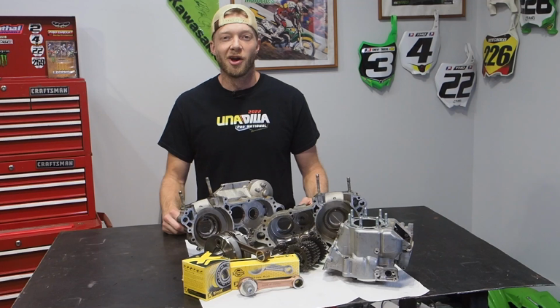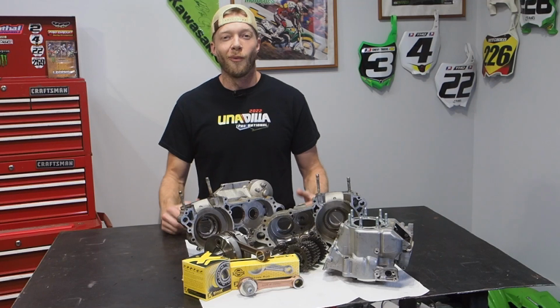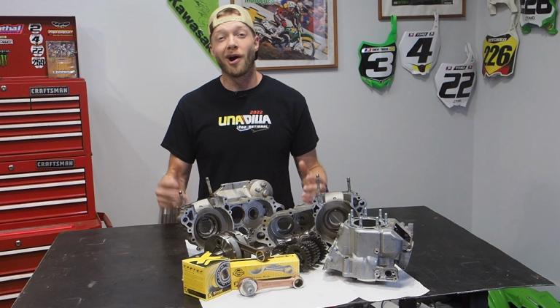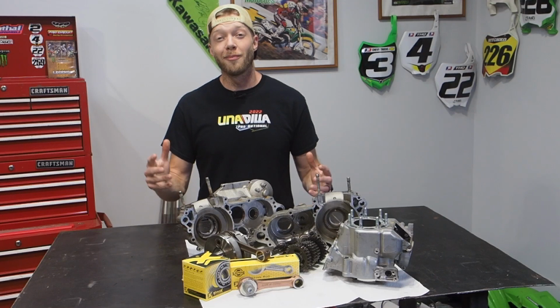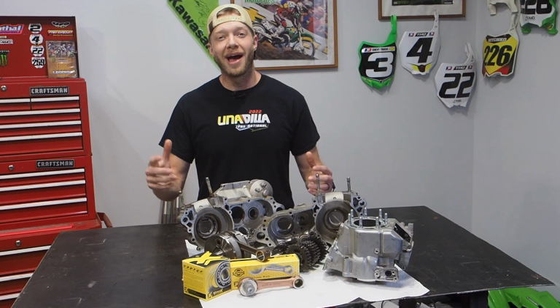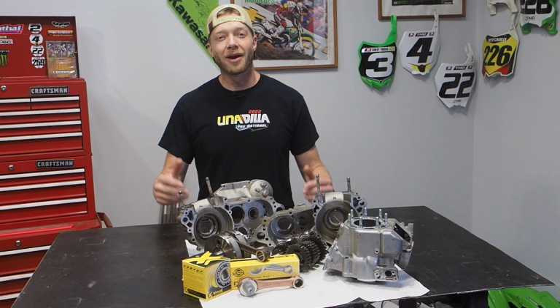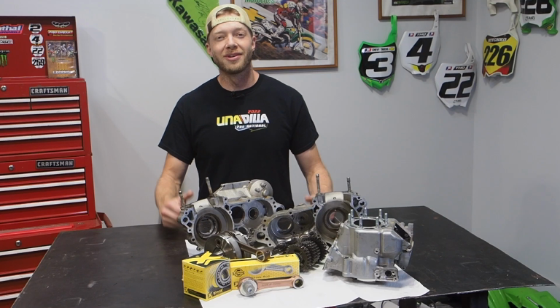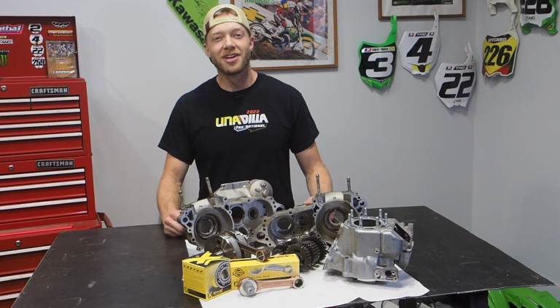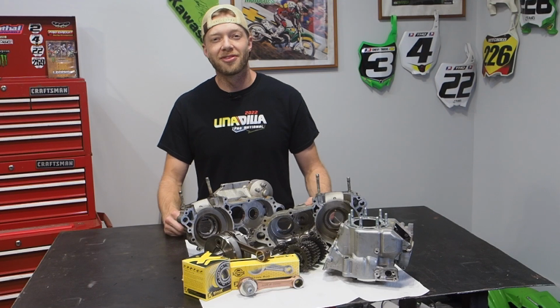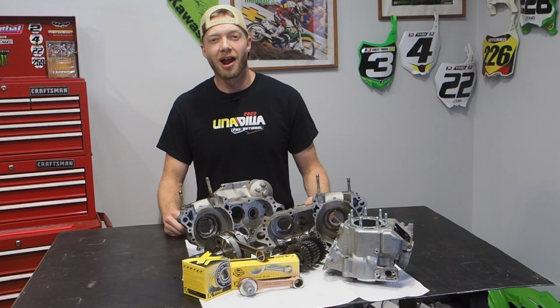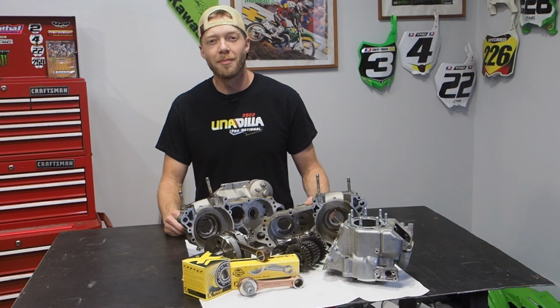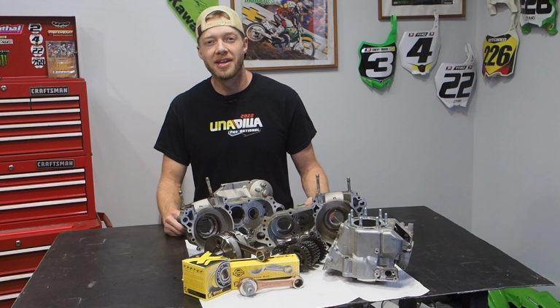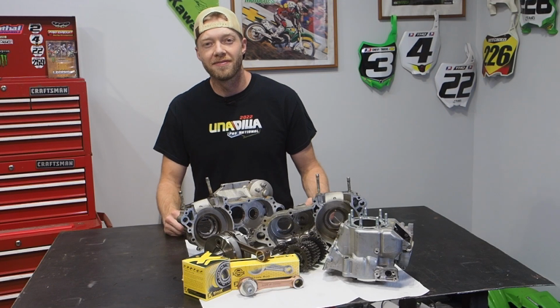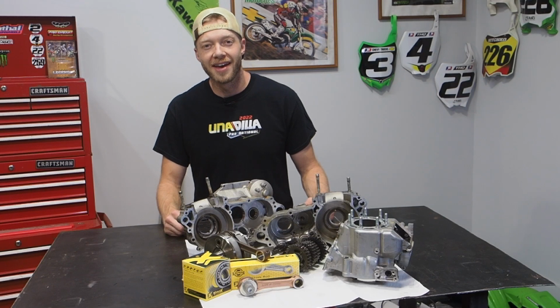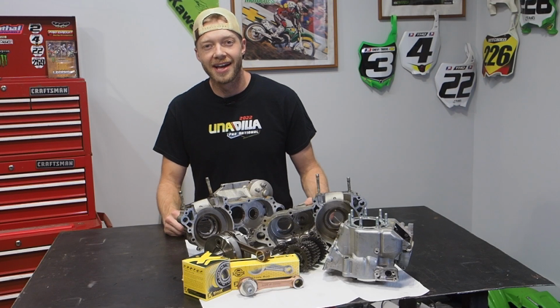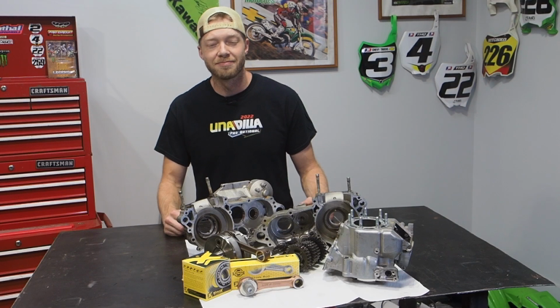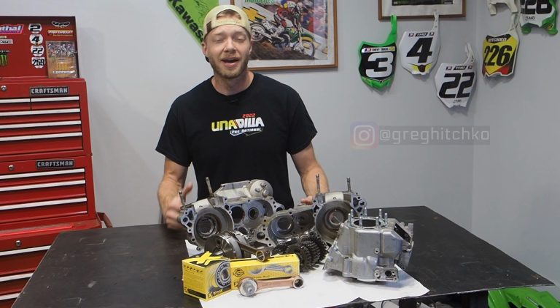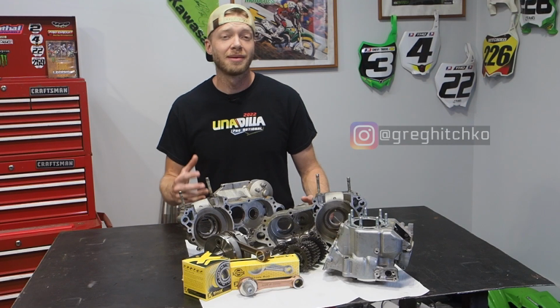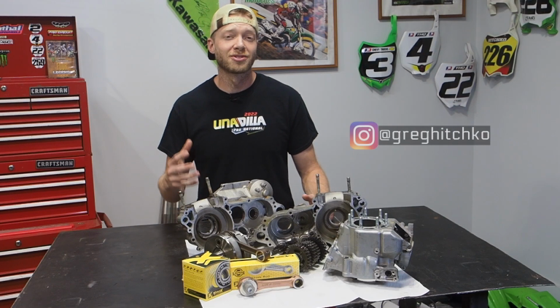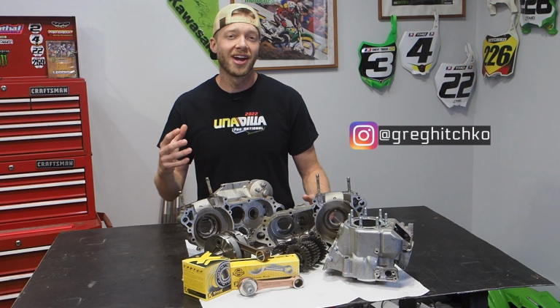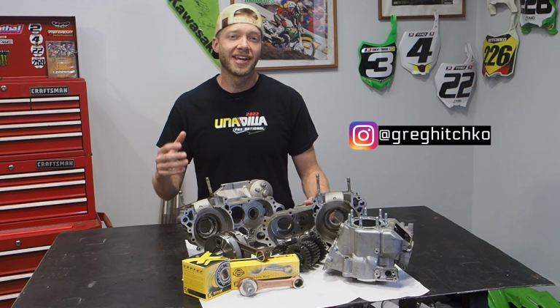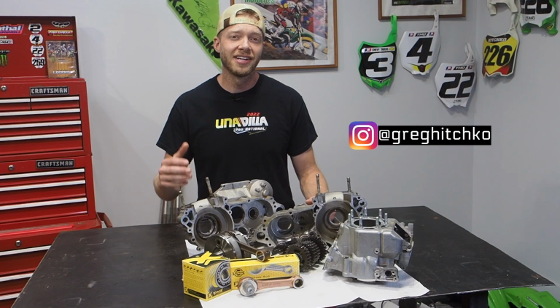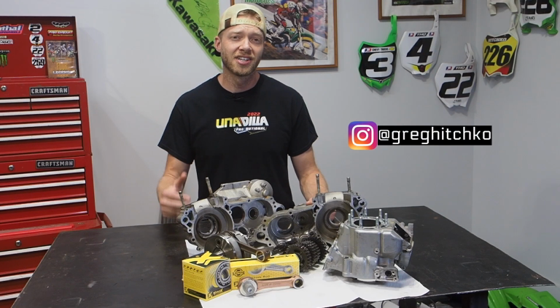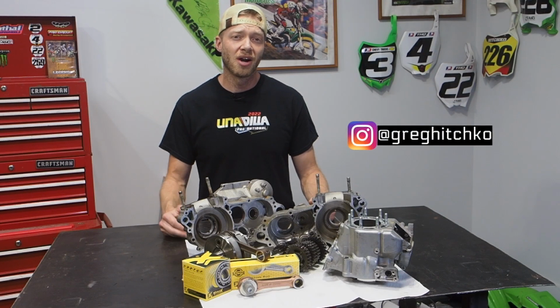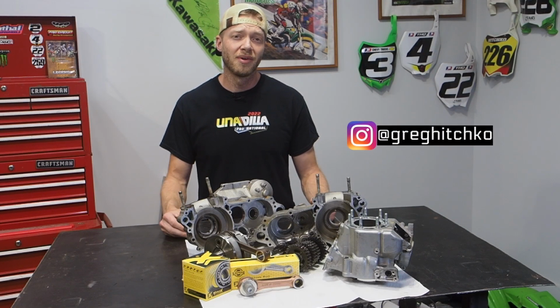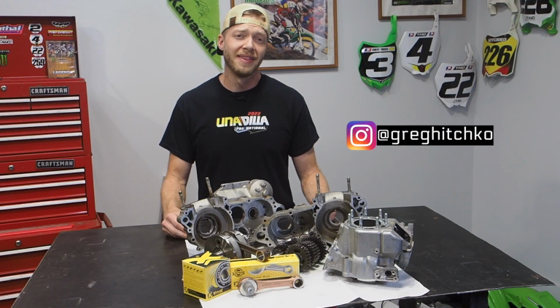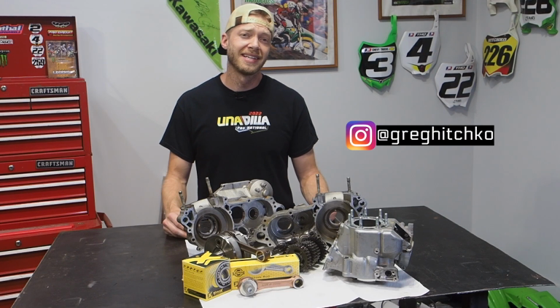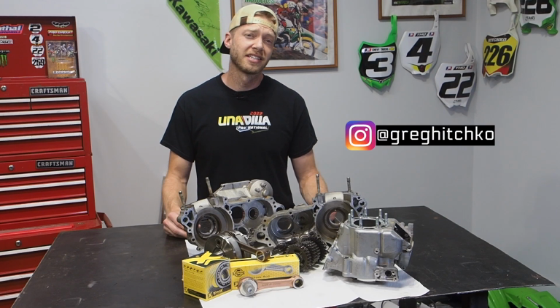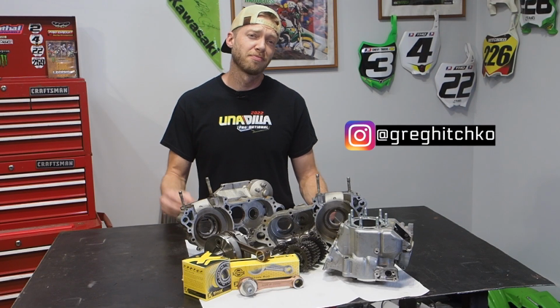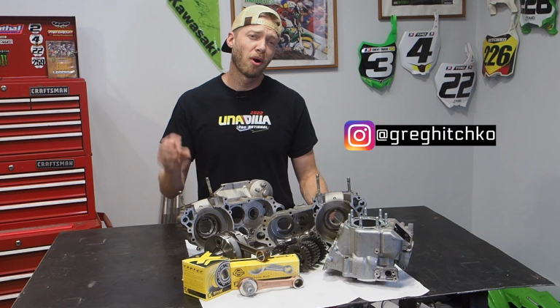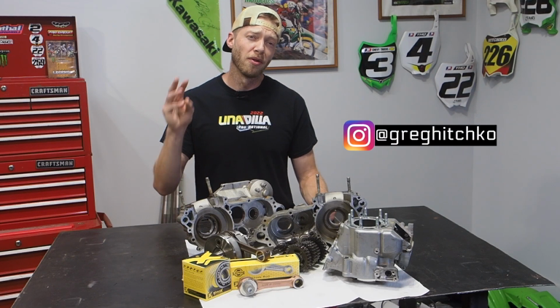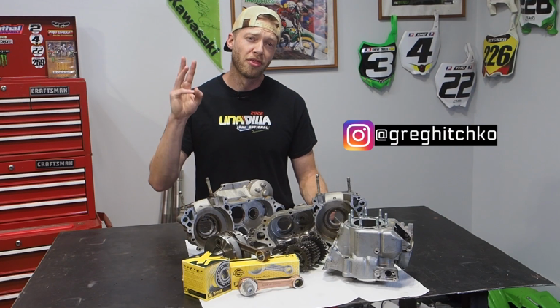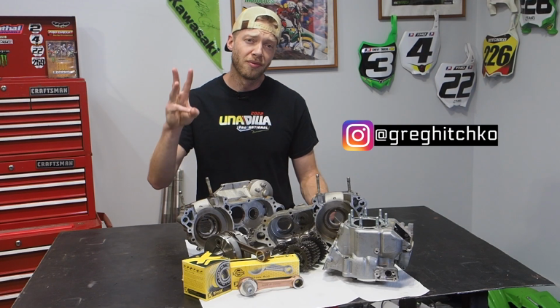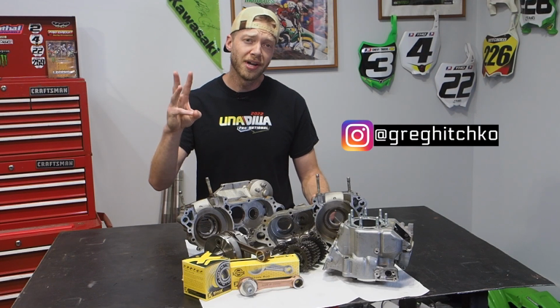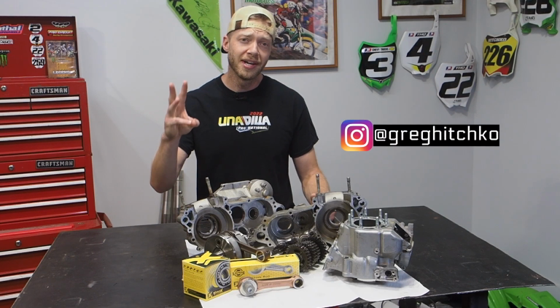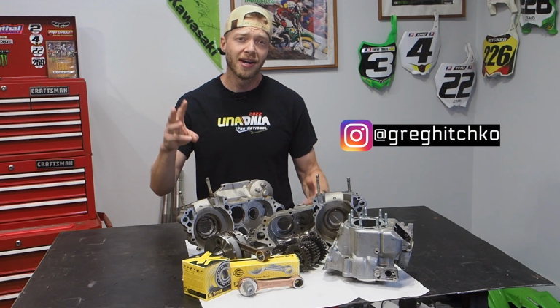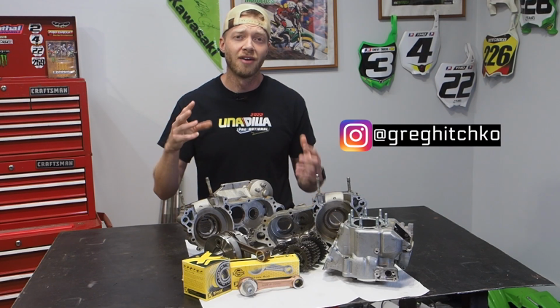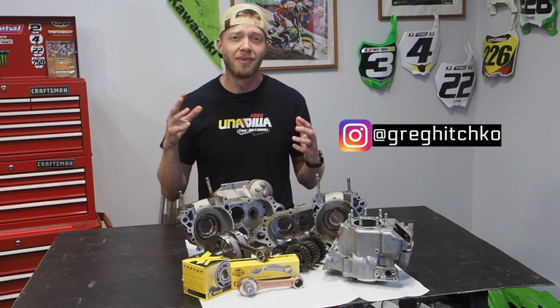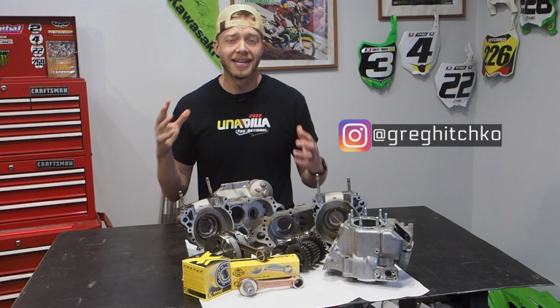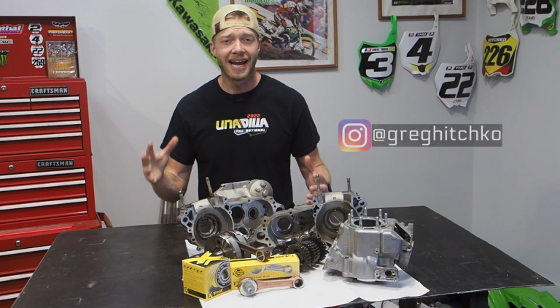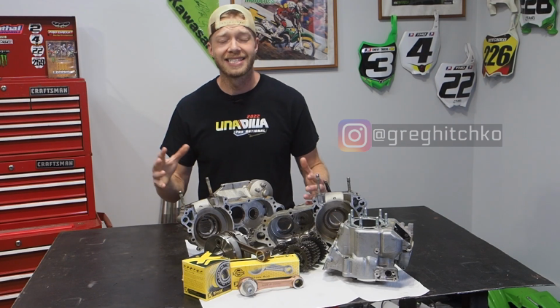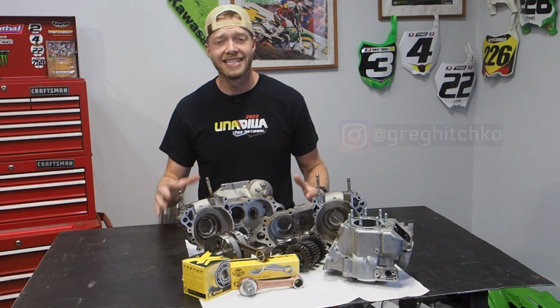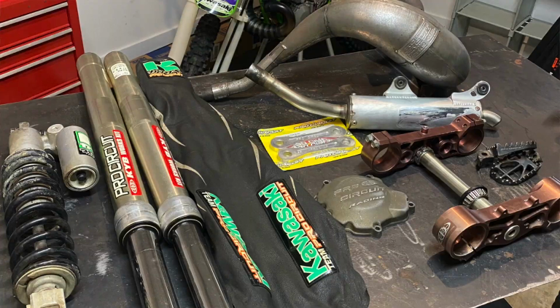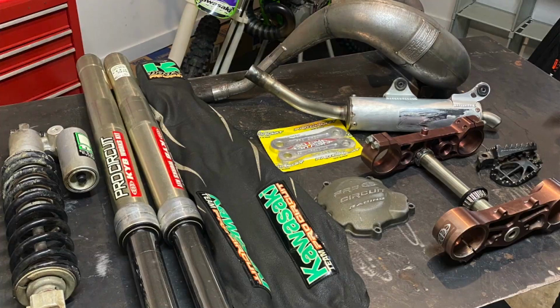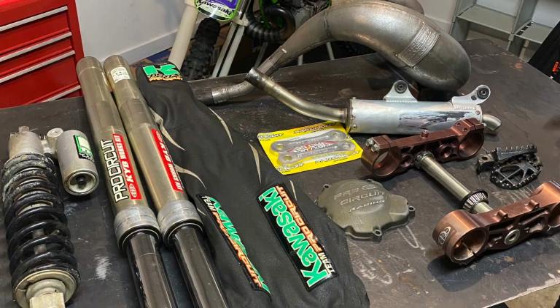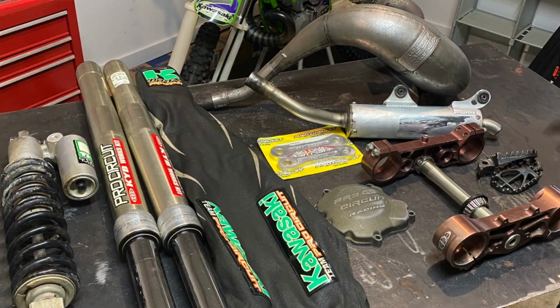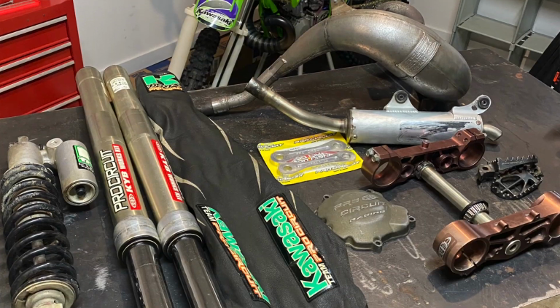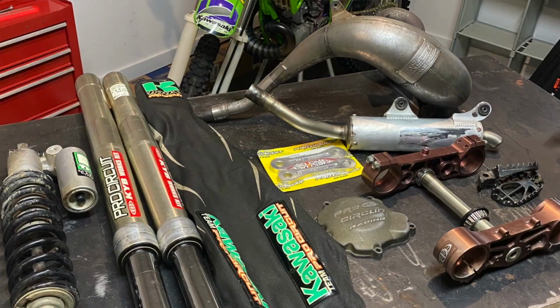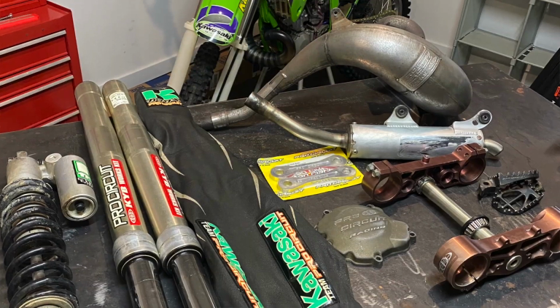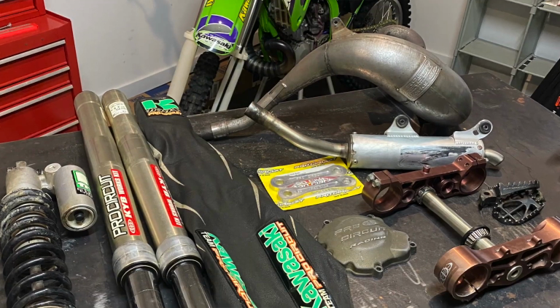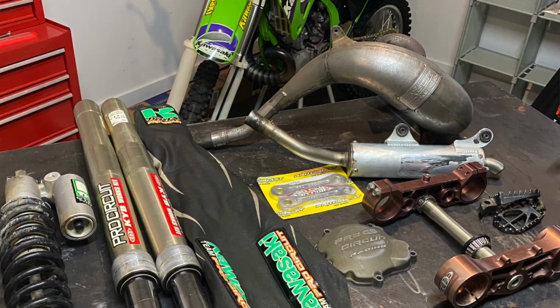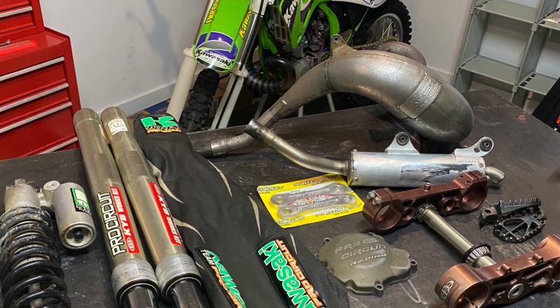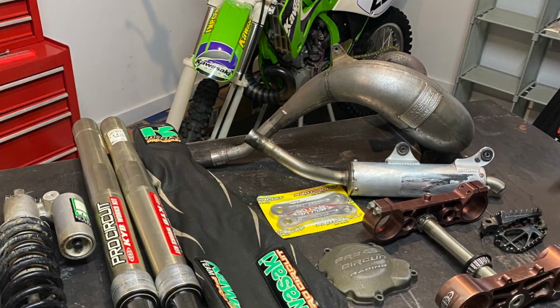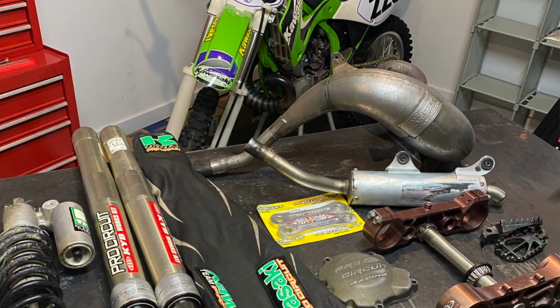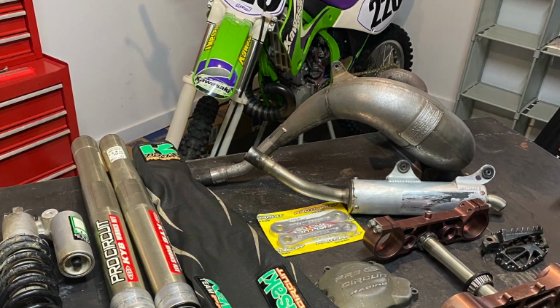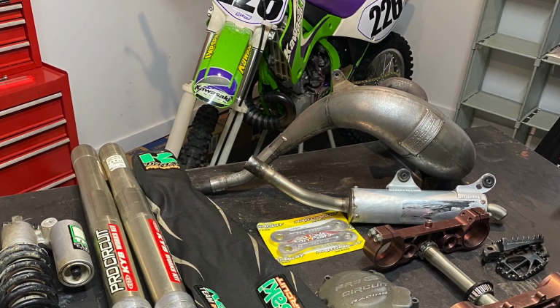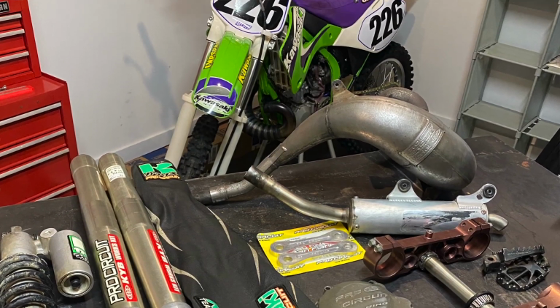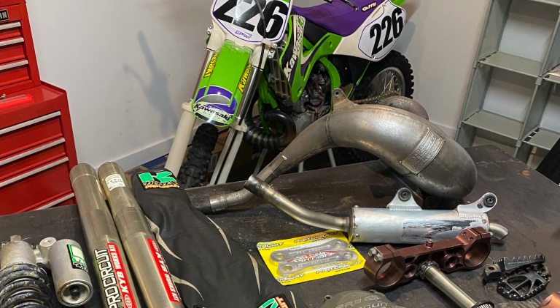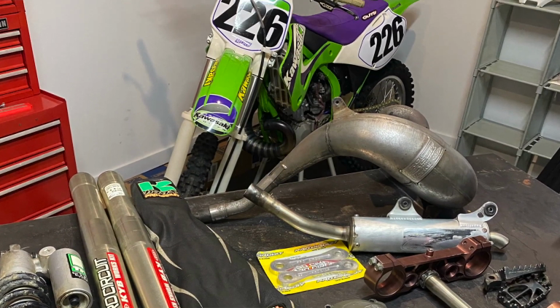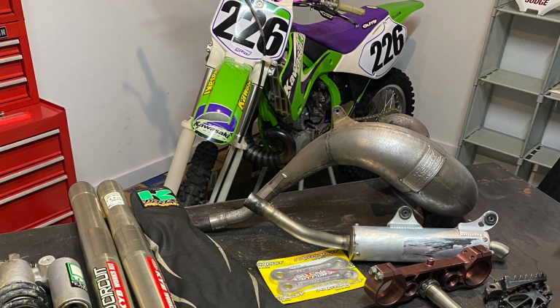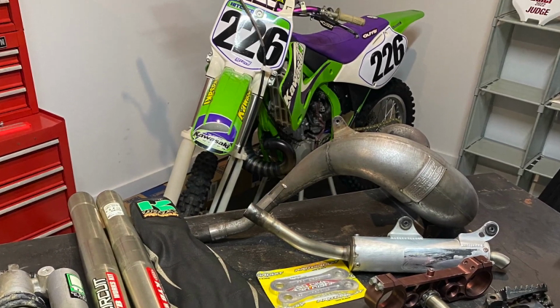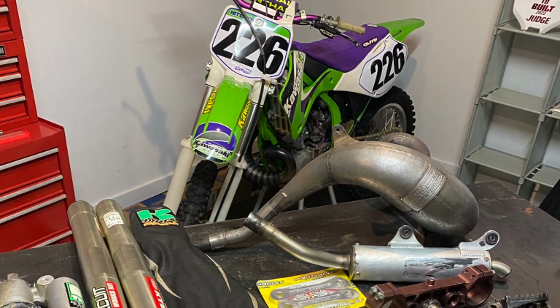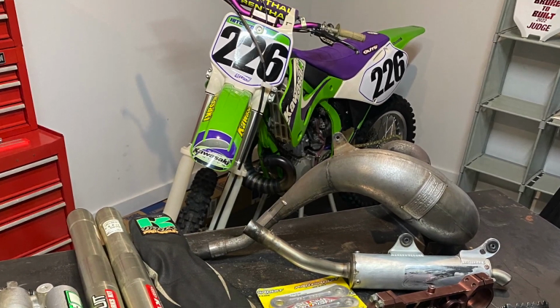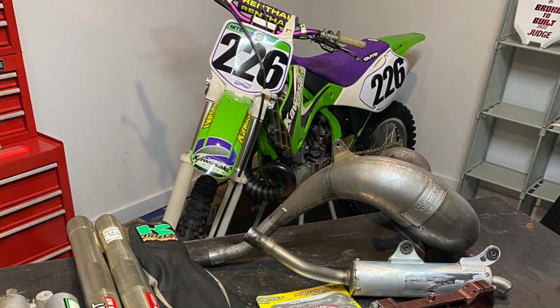Welcome back, Whiskey Throttle Media fans. My name is Greg Hitchcoat, and this is part three of my 1999 KX250 split fire project.